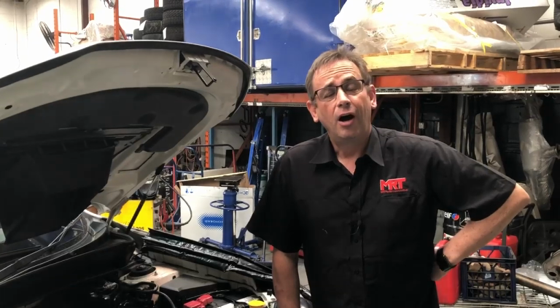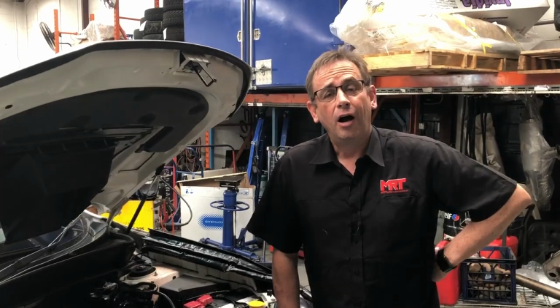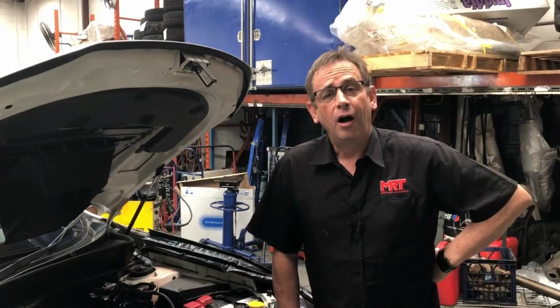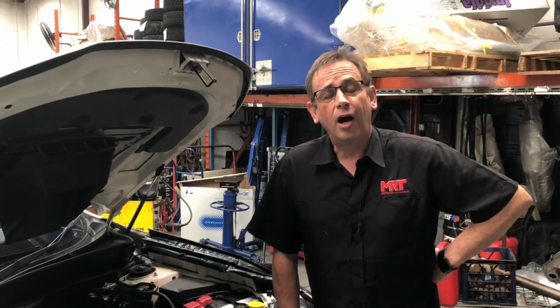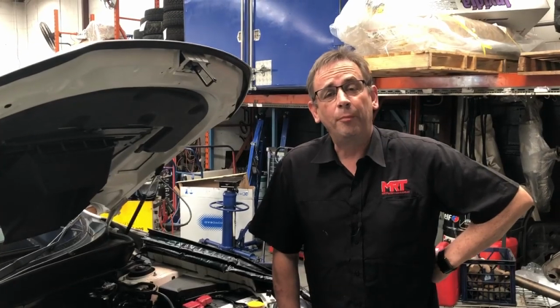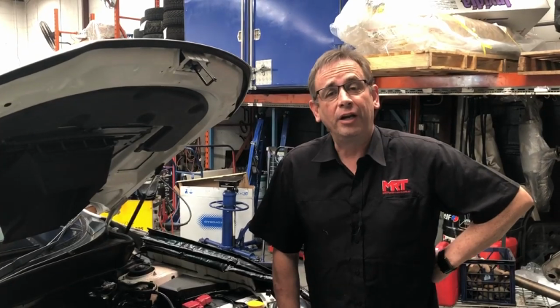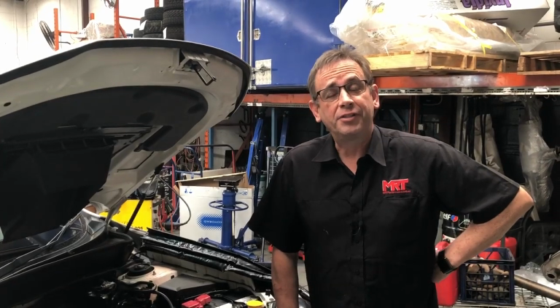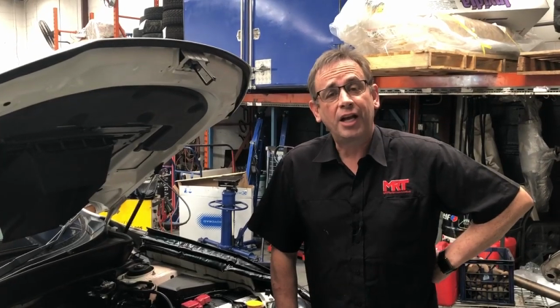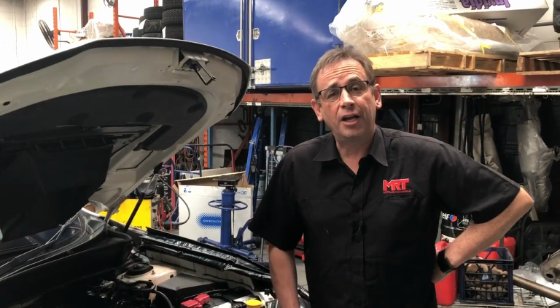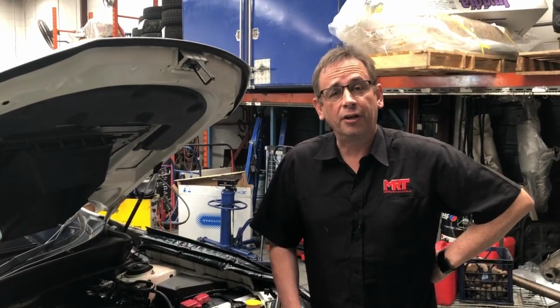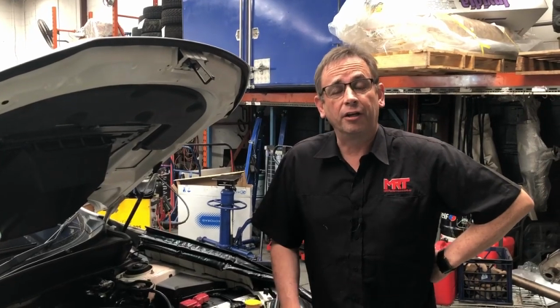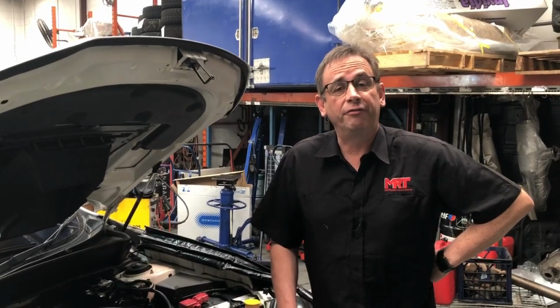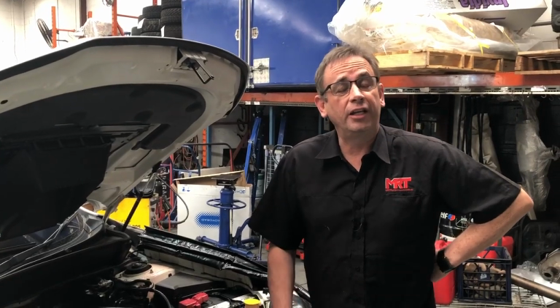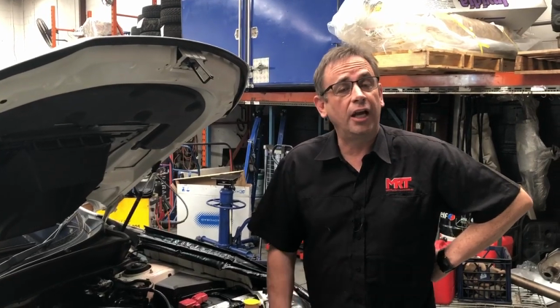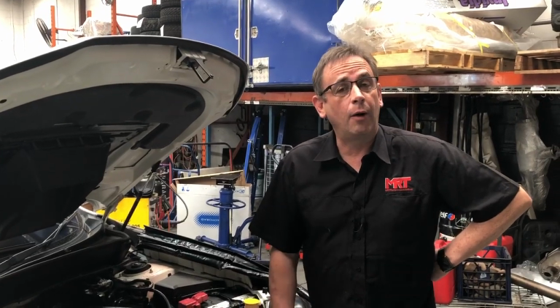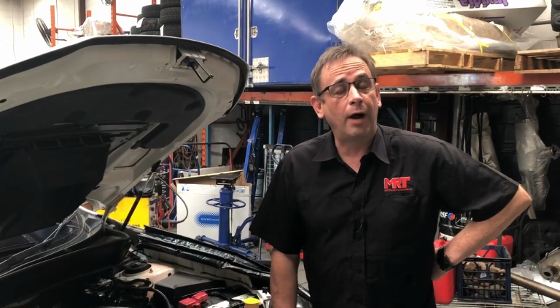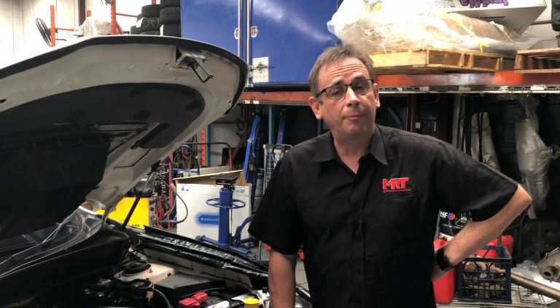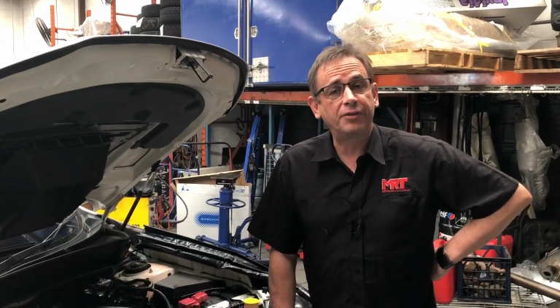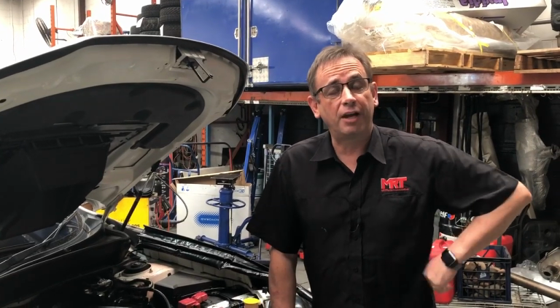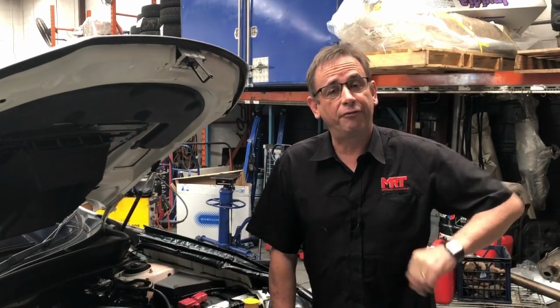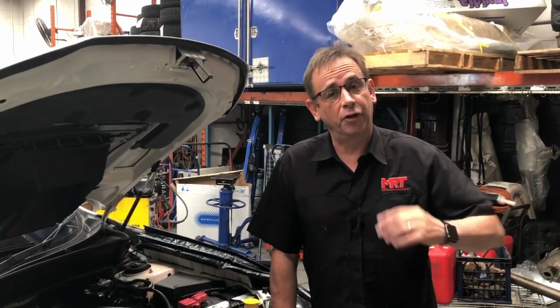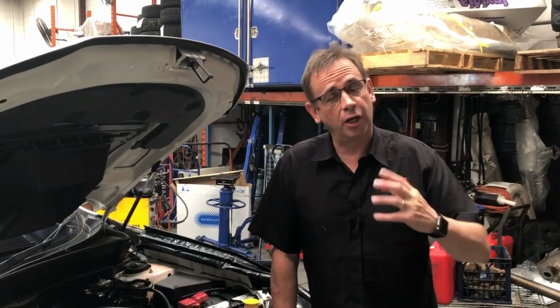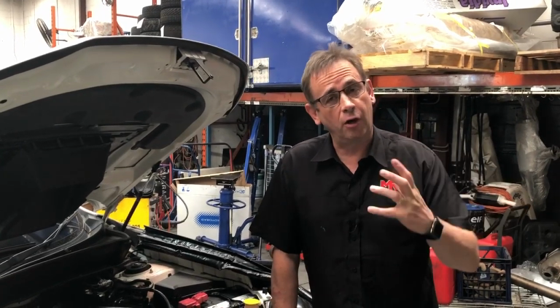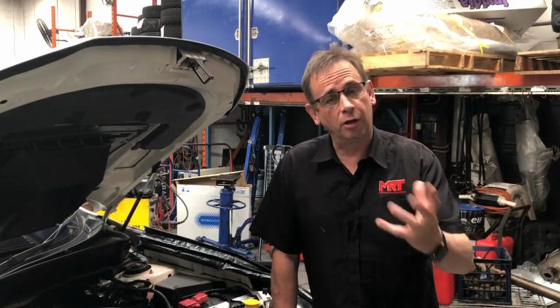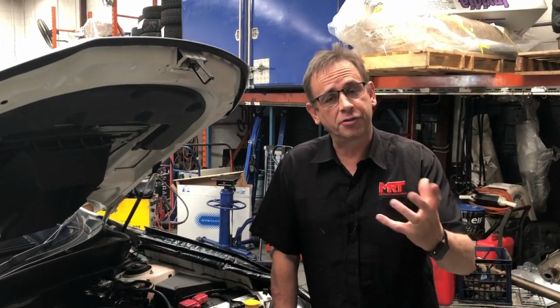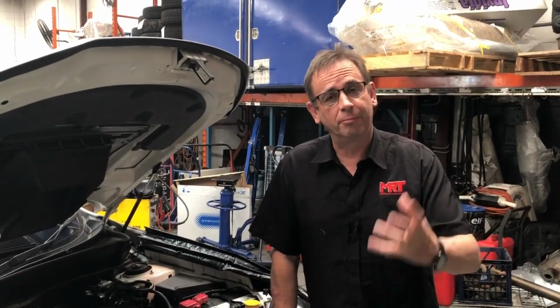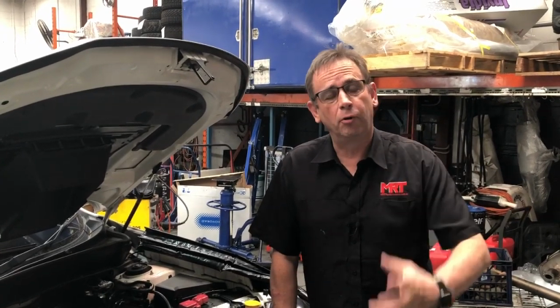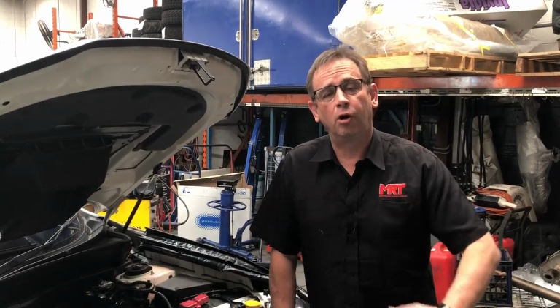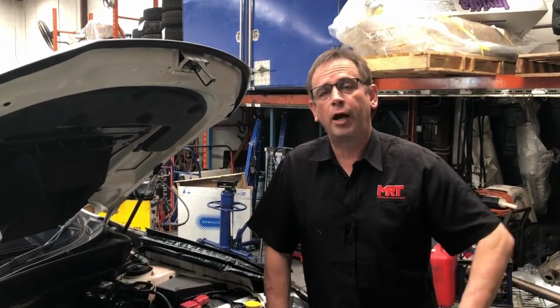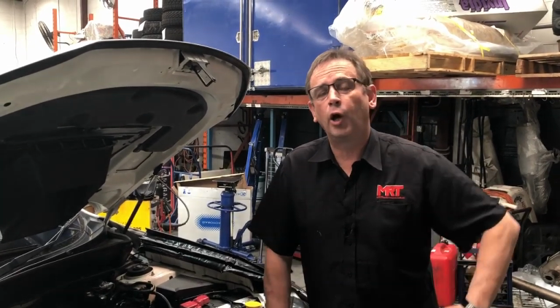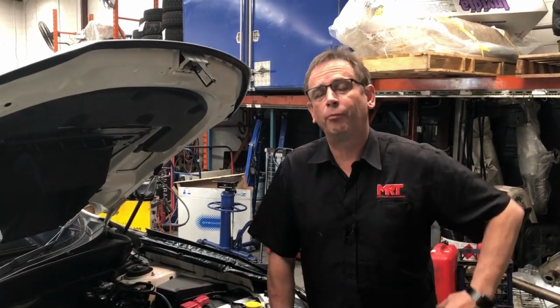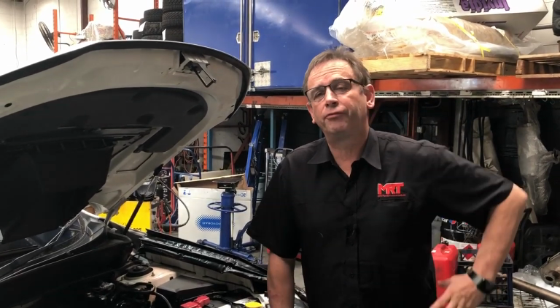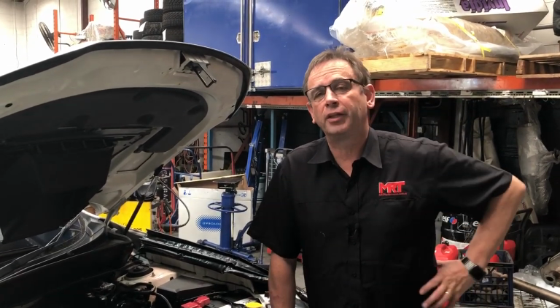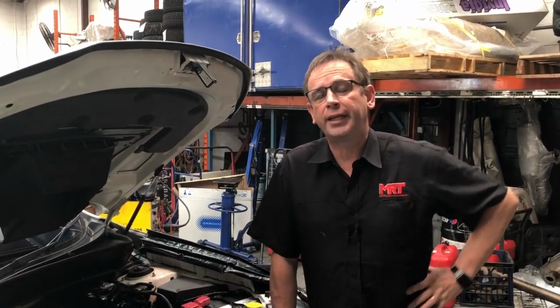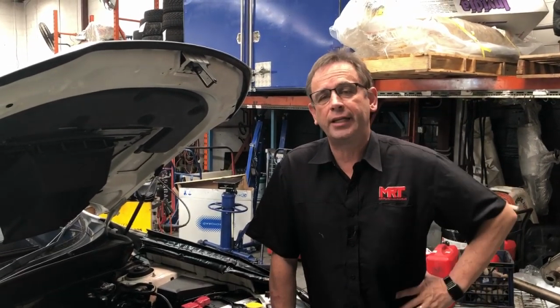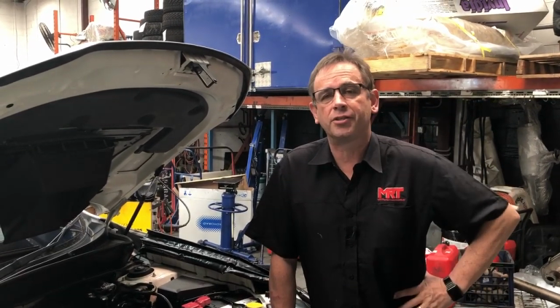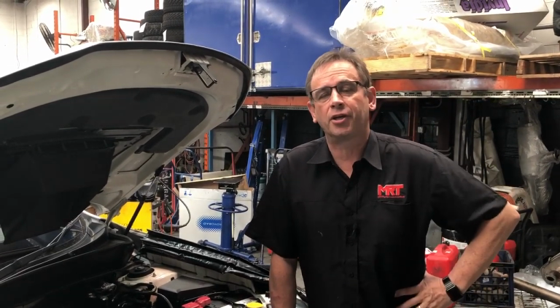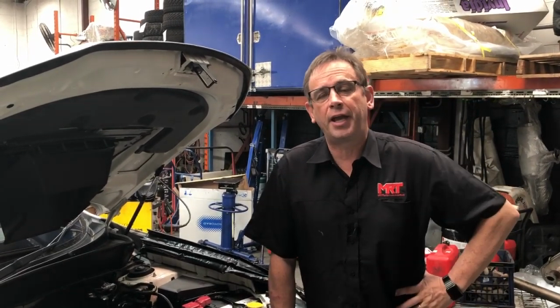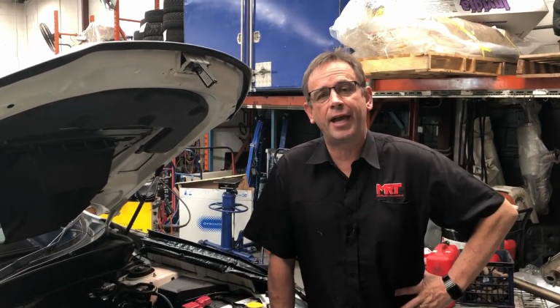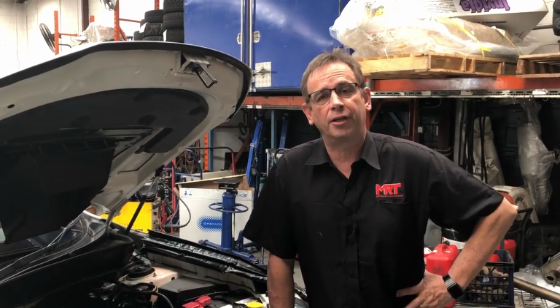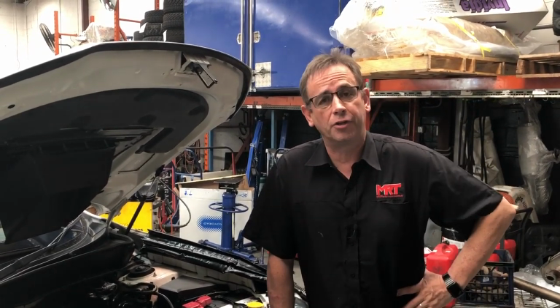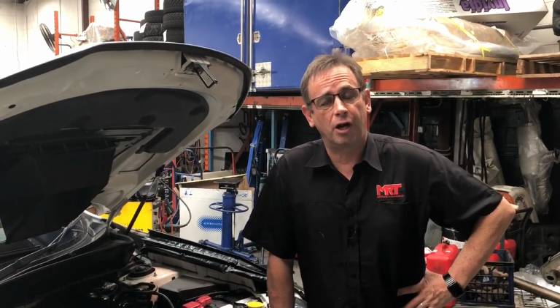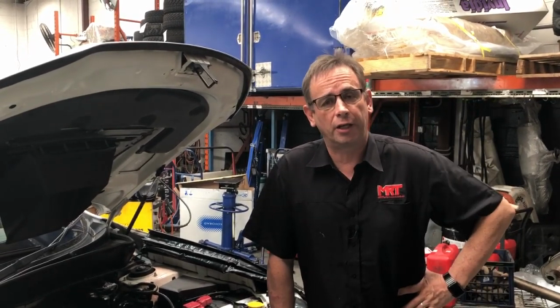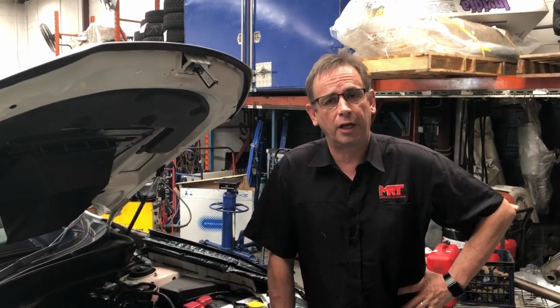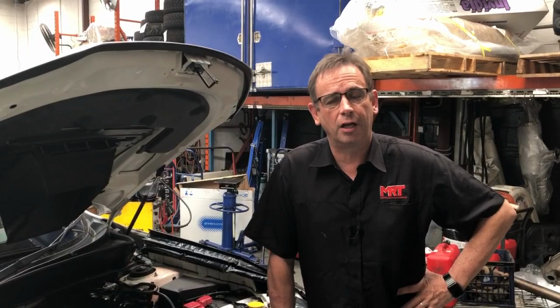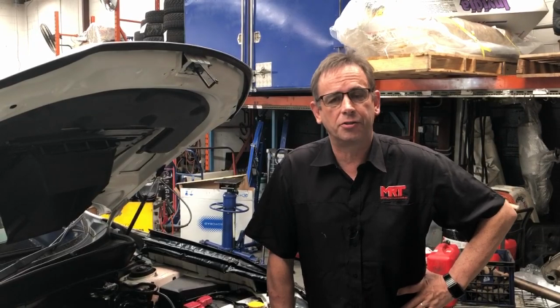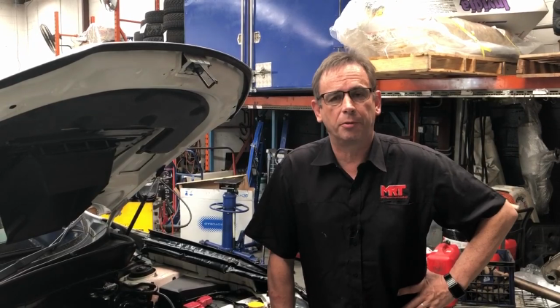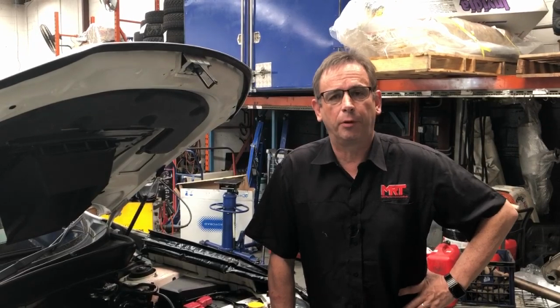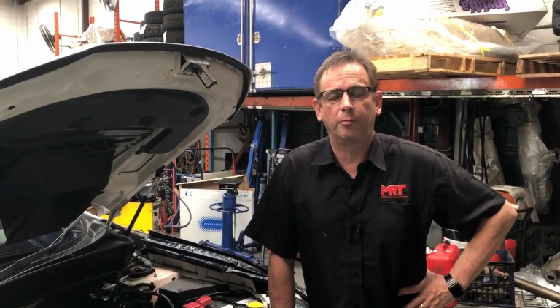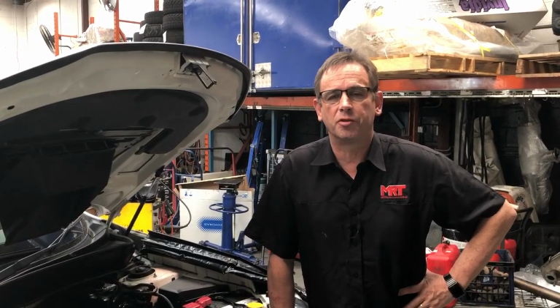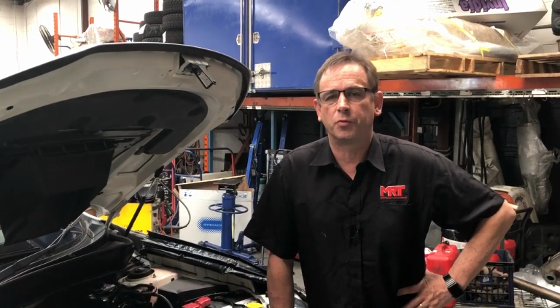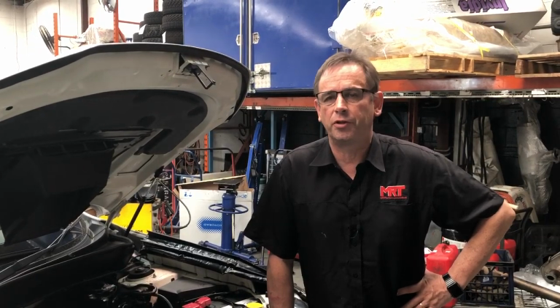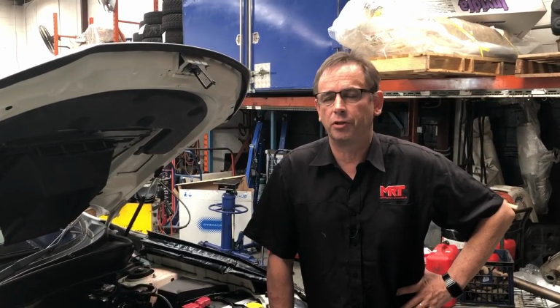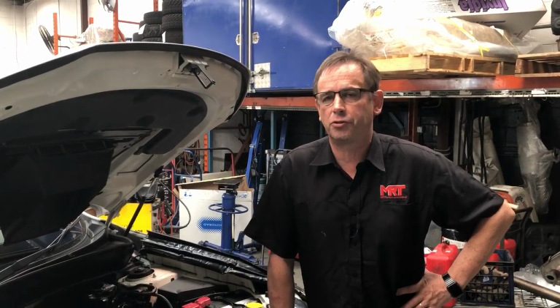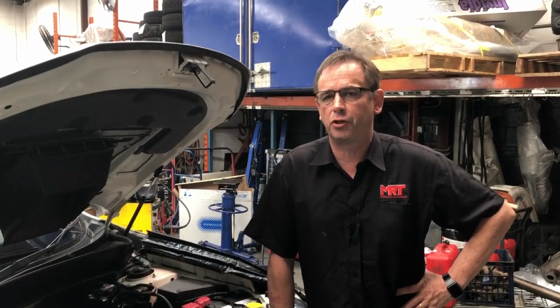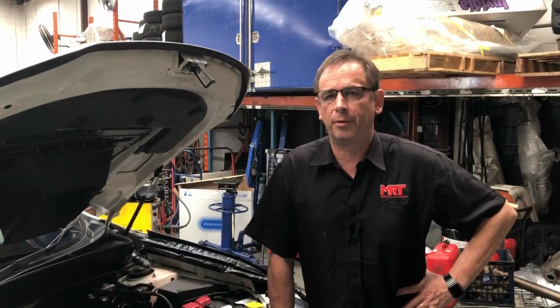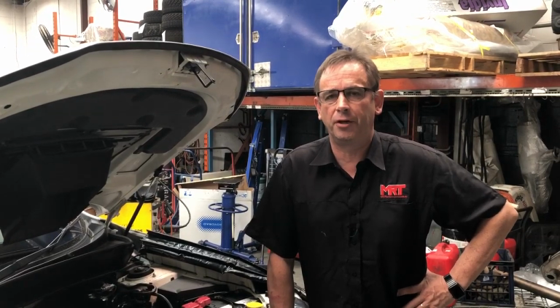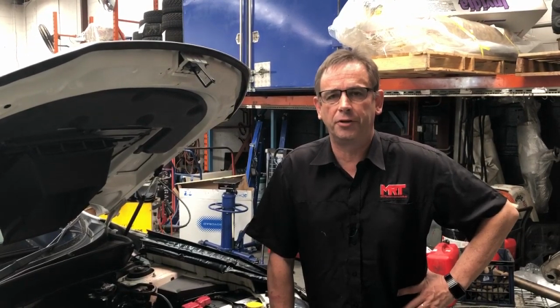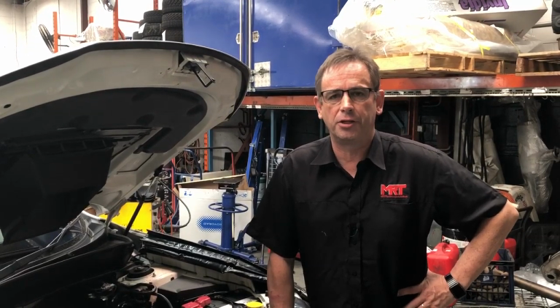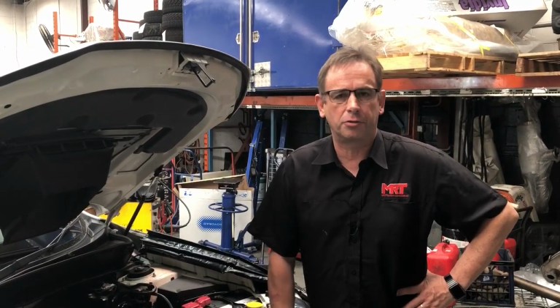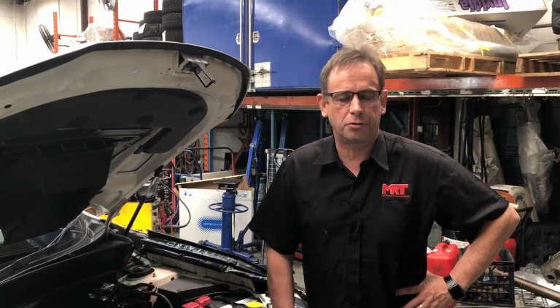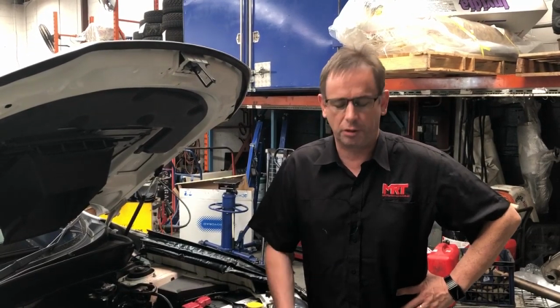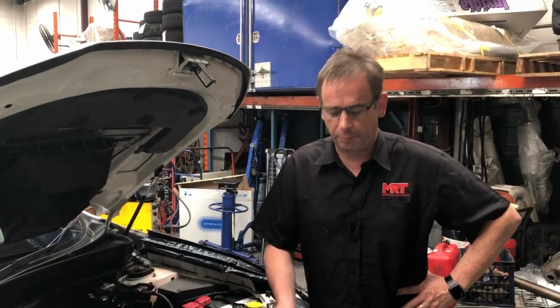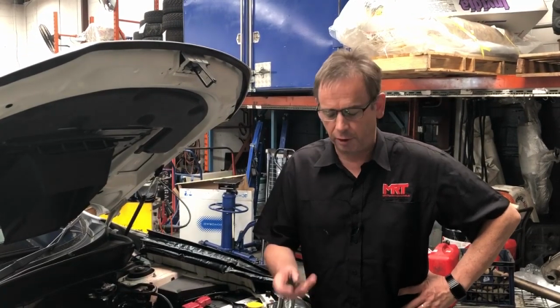Hi, I'm Brent. Today I've got a video update for you on some more helpful hints on how to diagnose the problems with your turbo diesel Subaru.